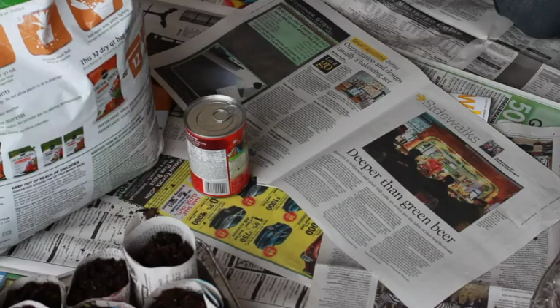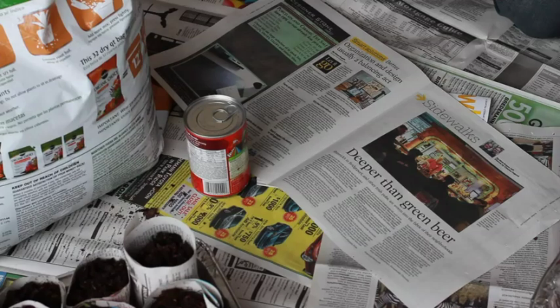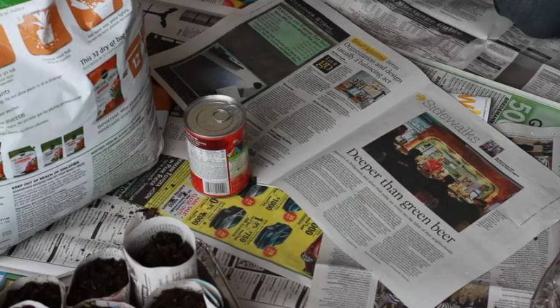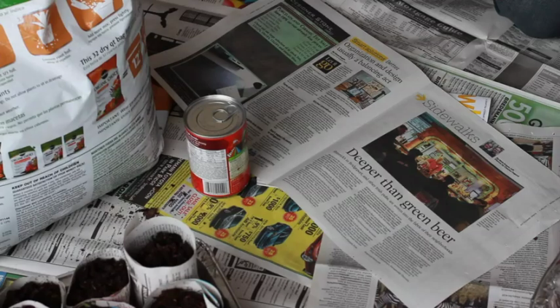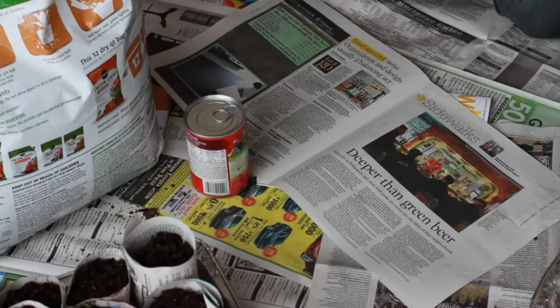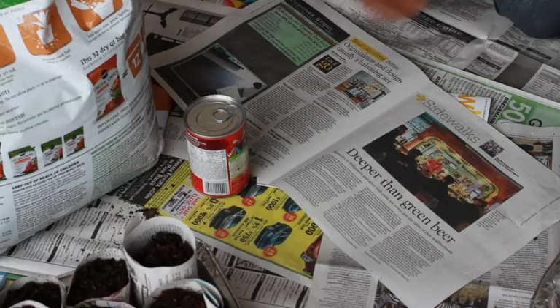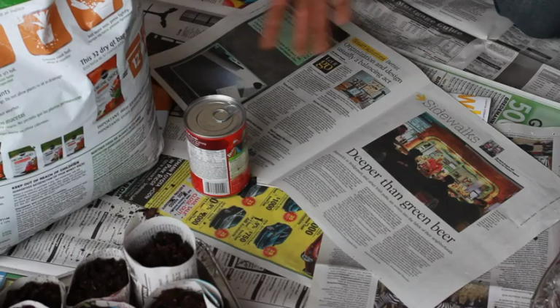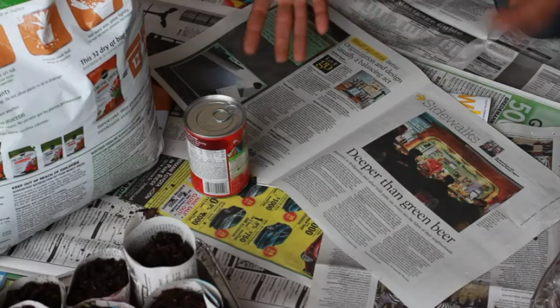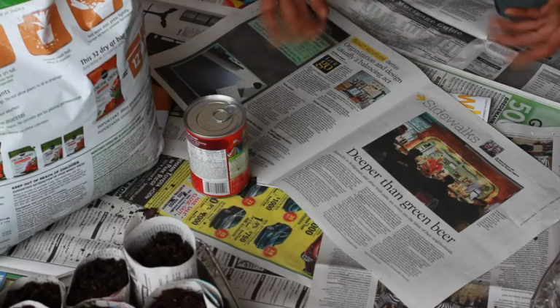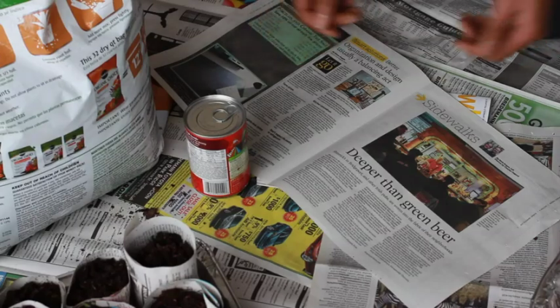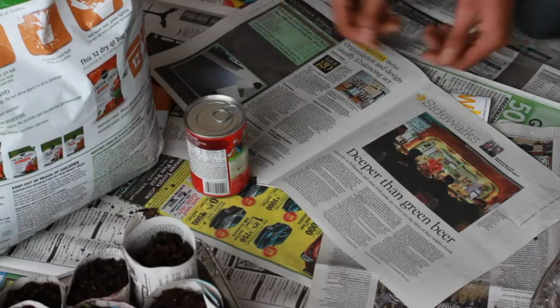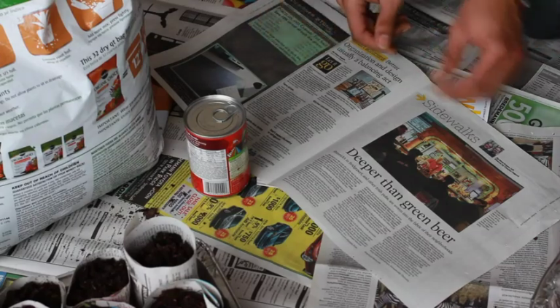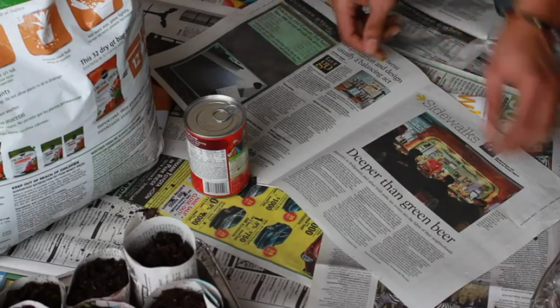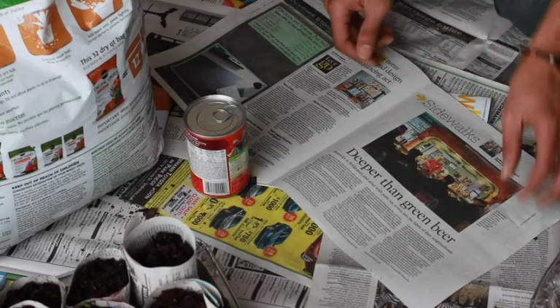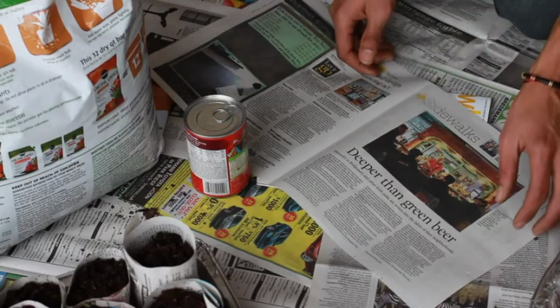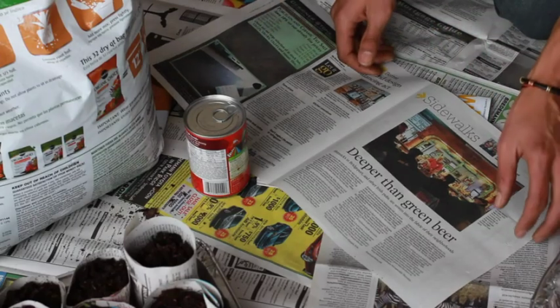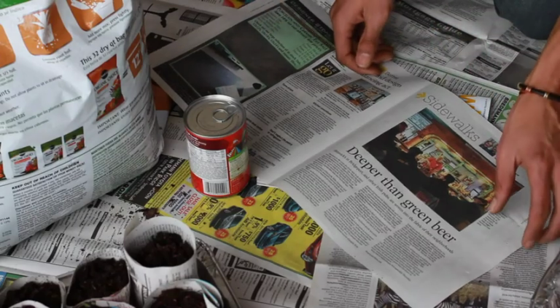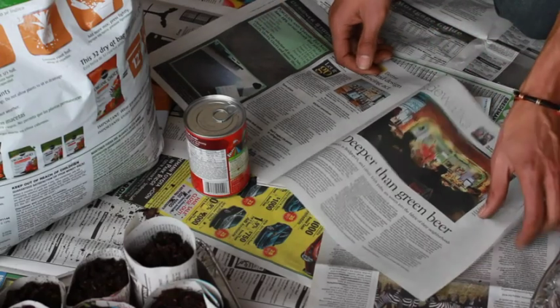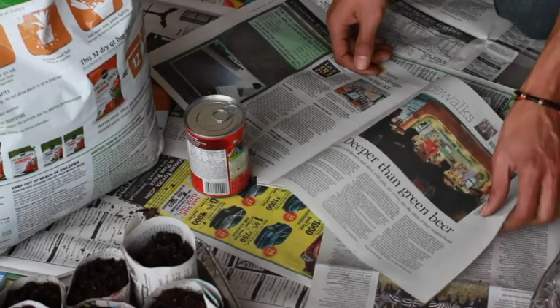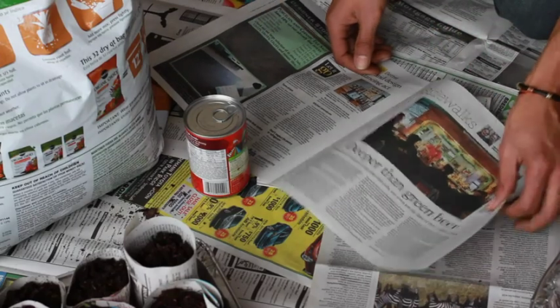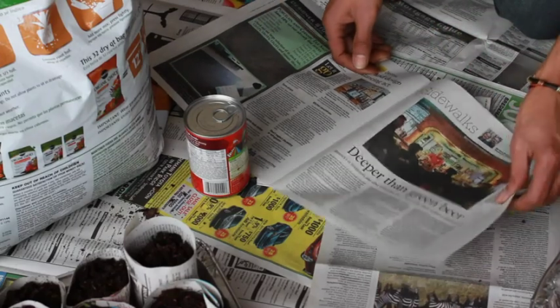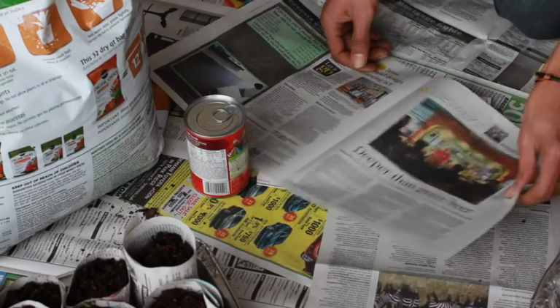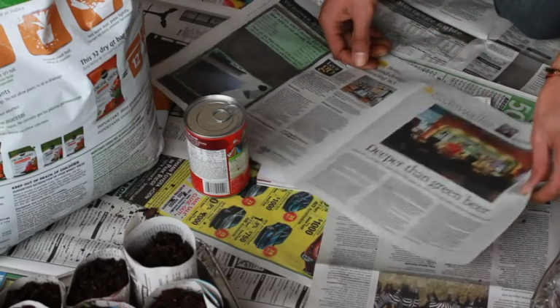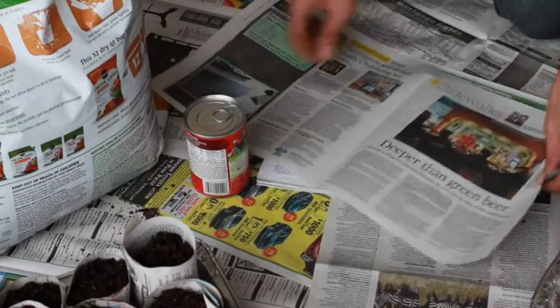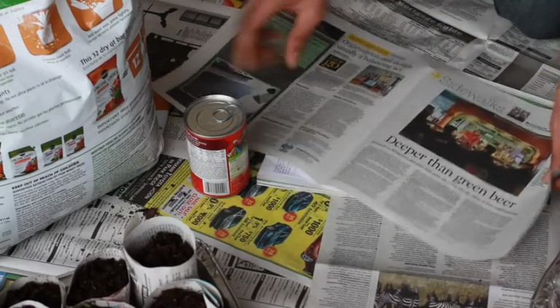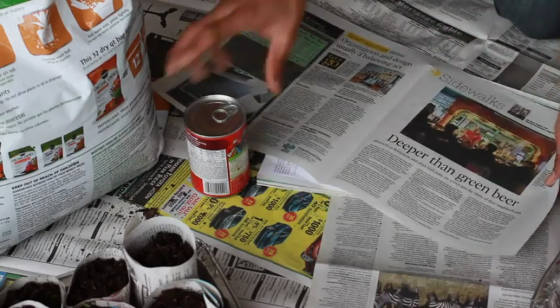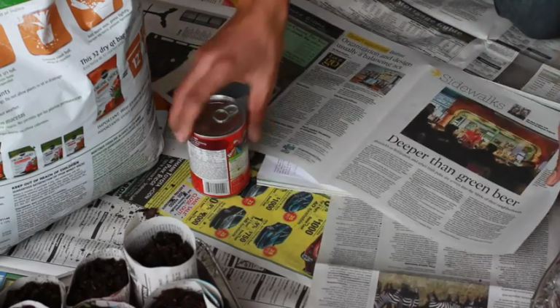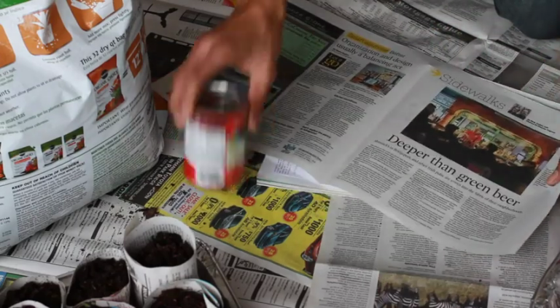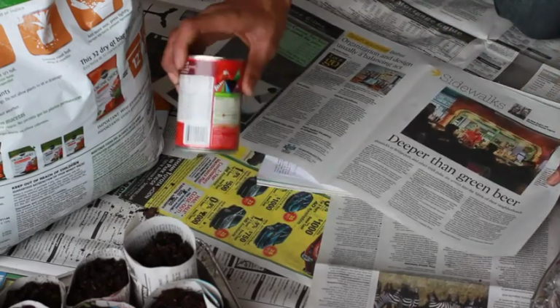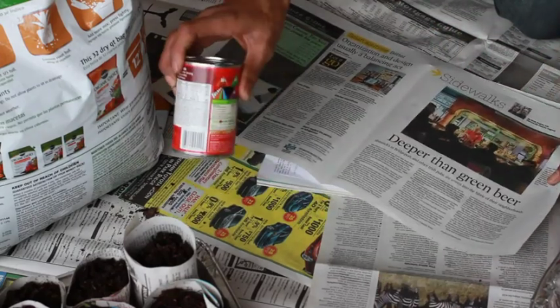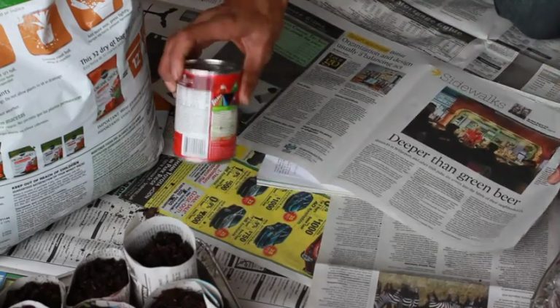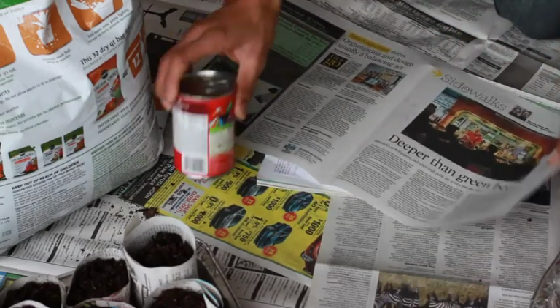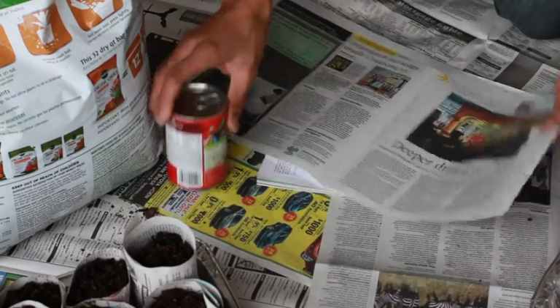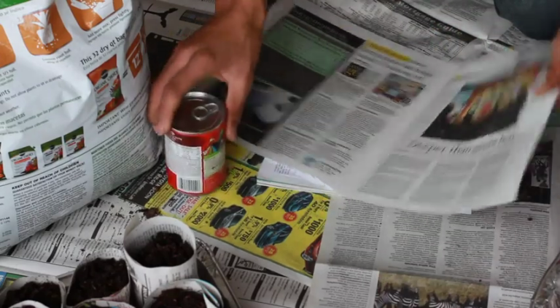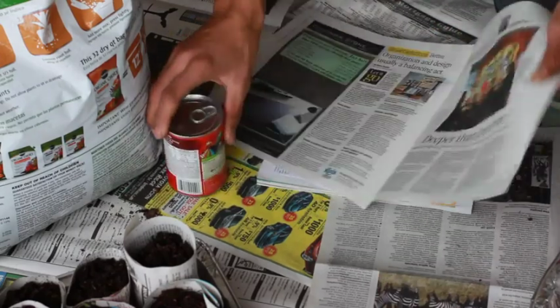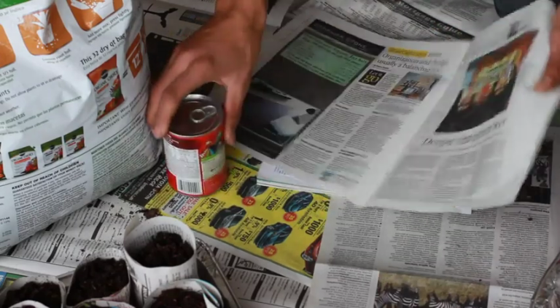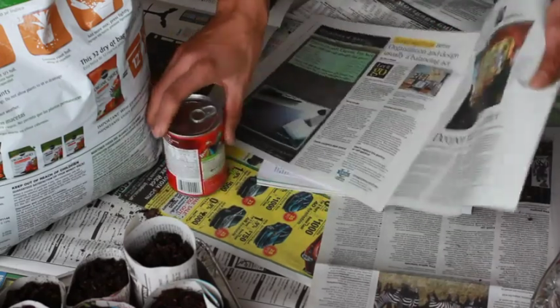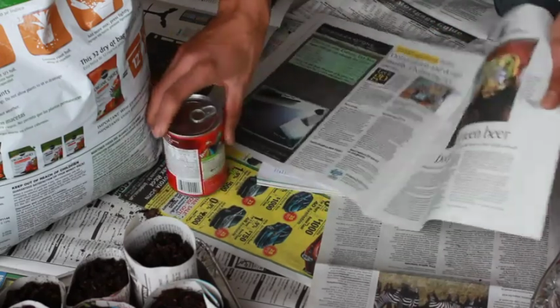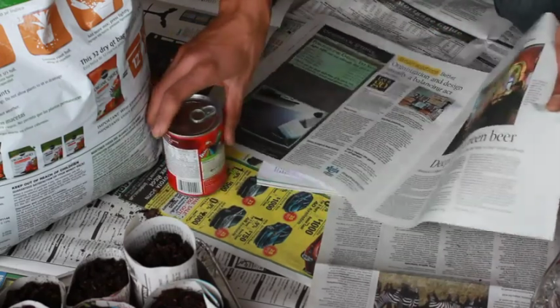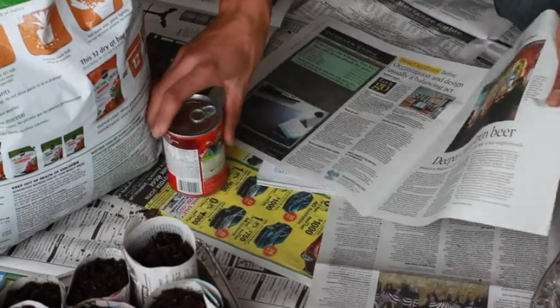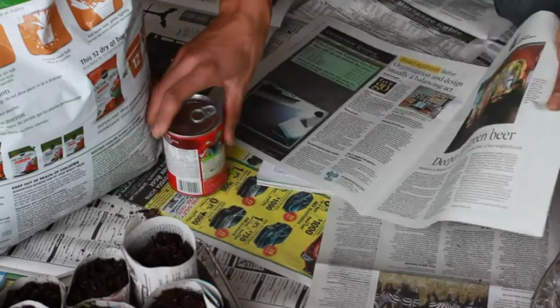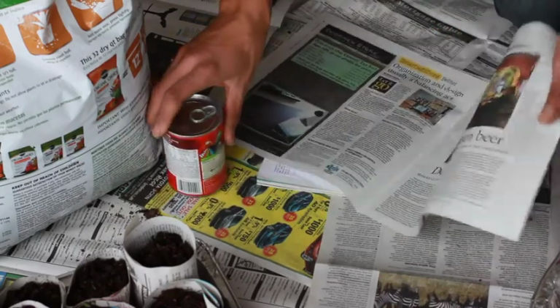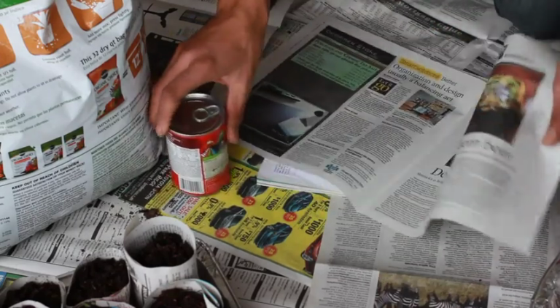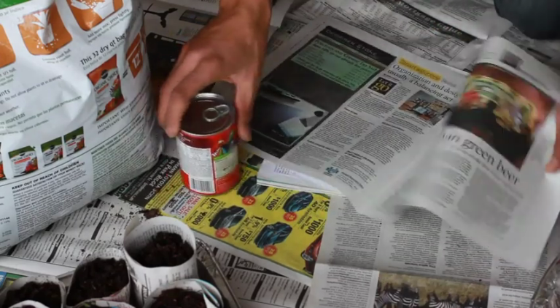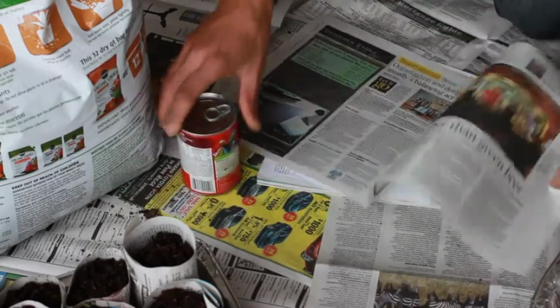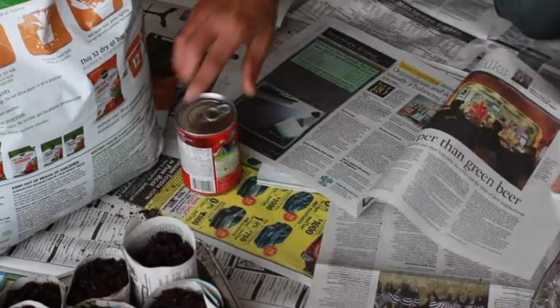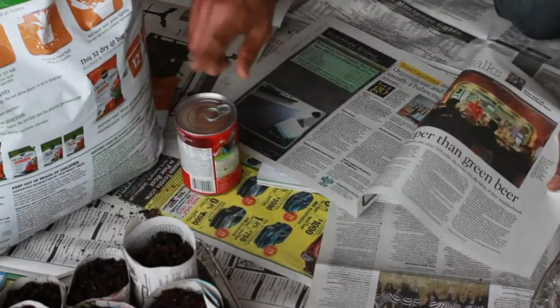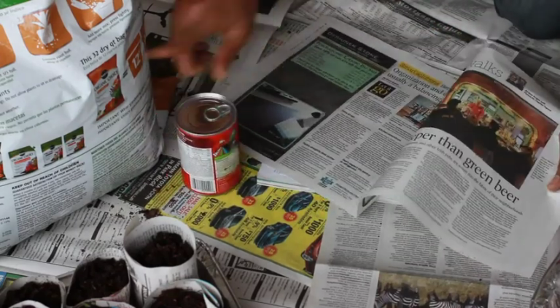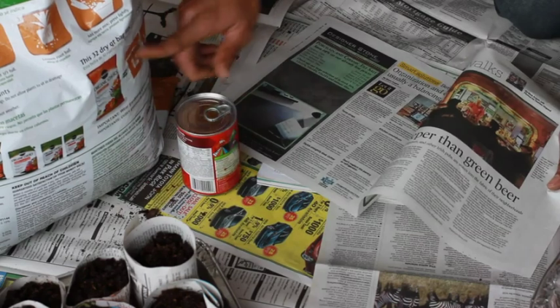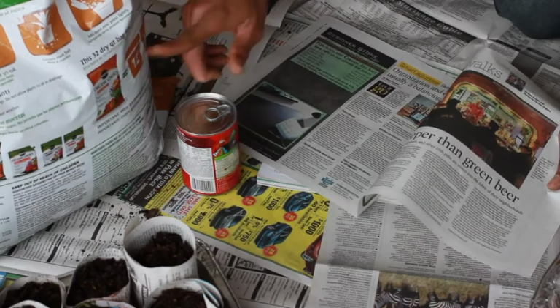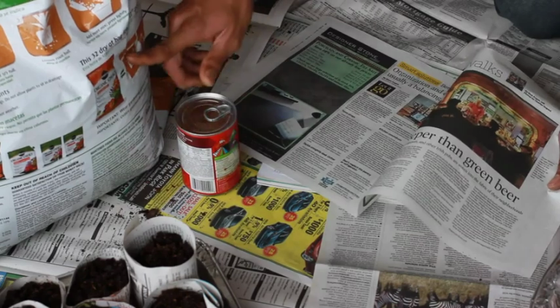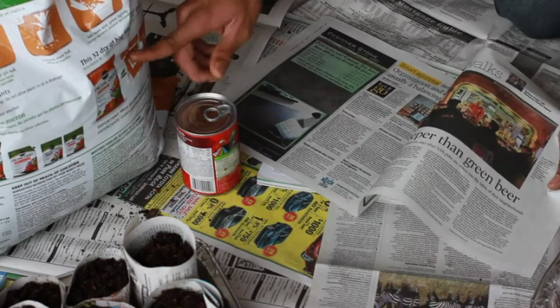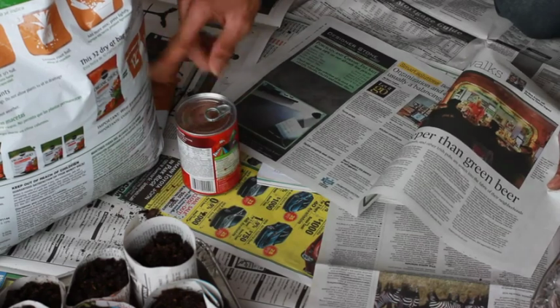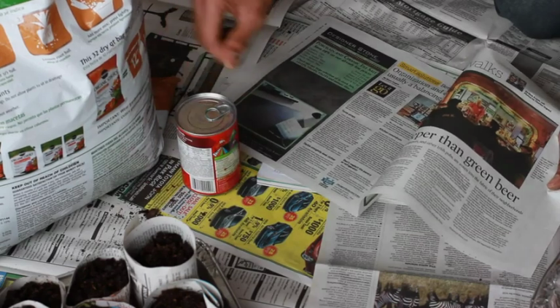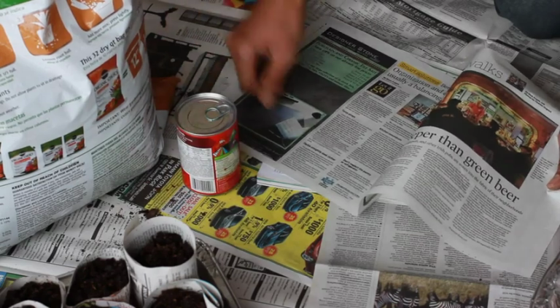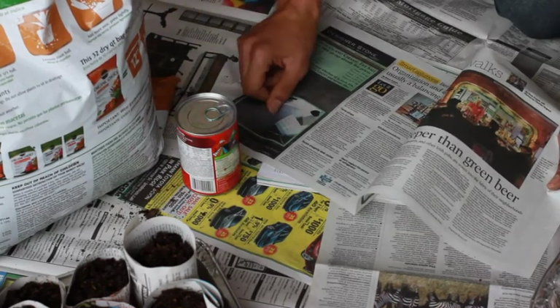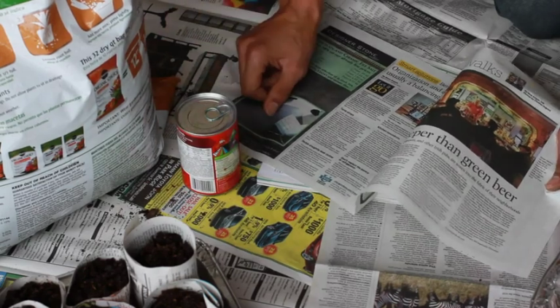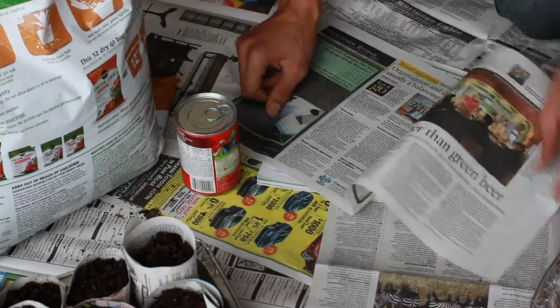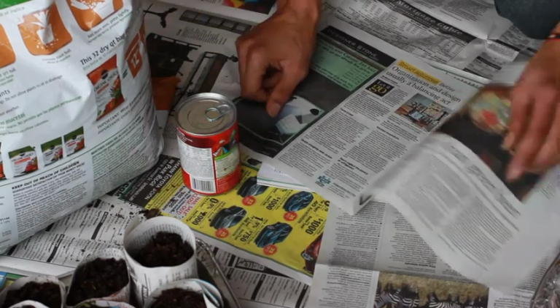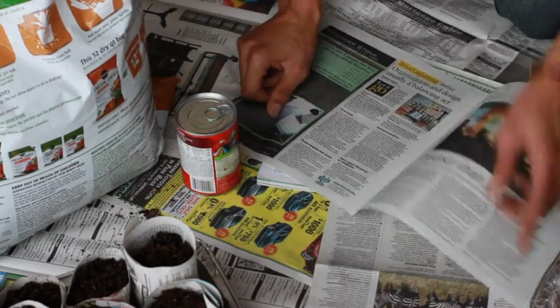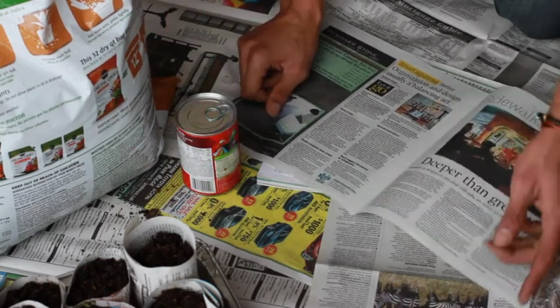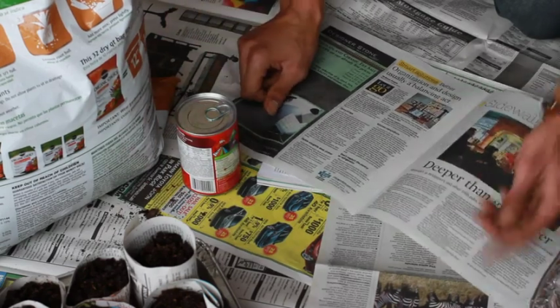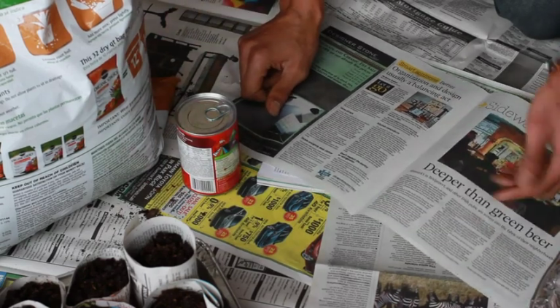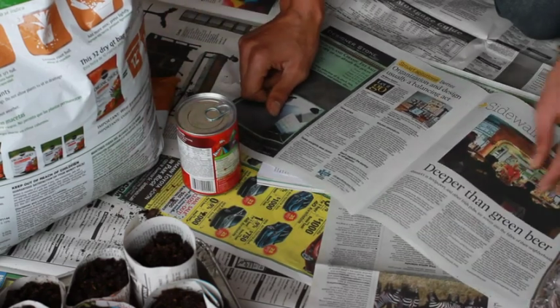So we're making a newspaper pot. All you need is a can, some newspaper, some soil, and a tray.